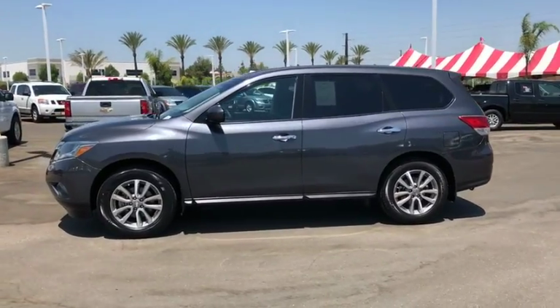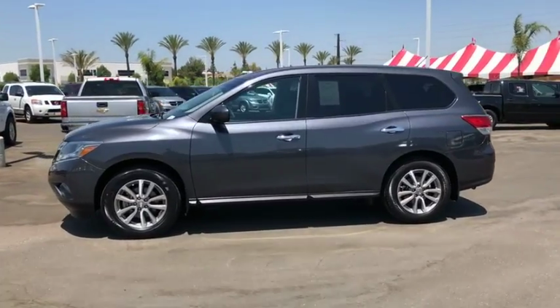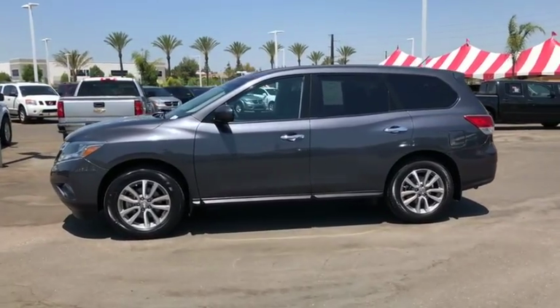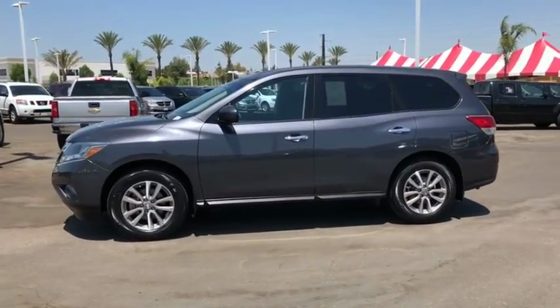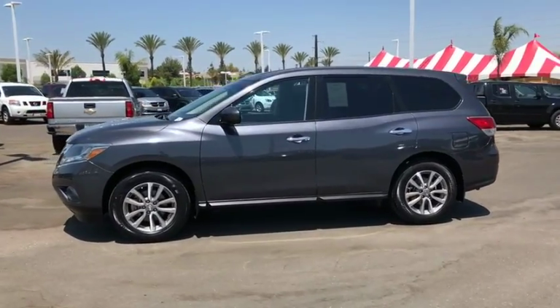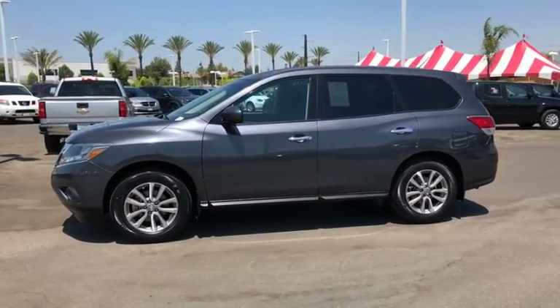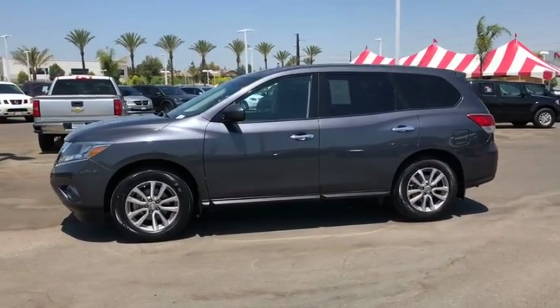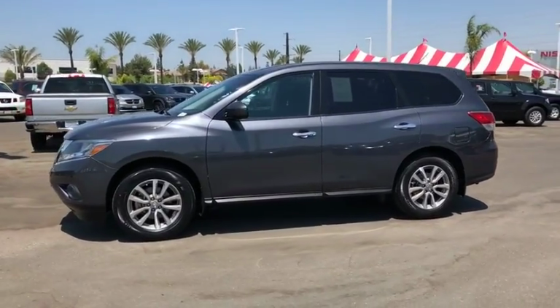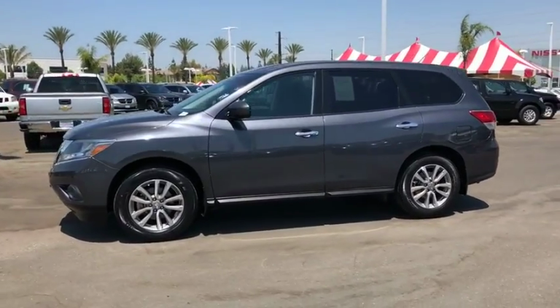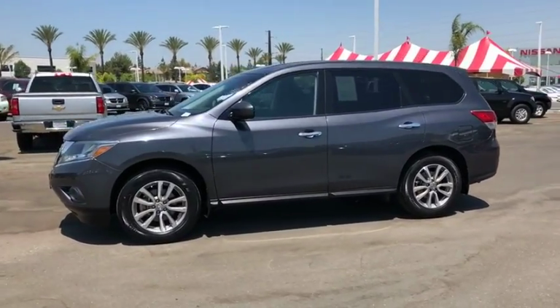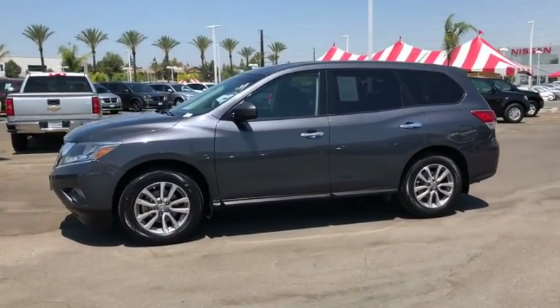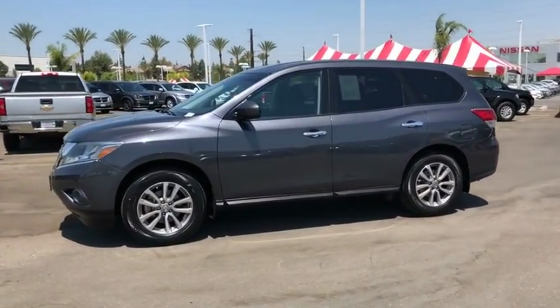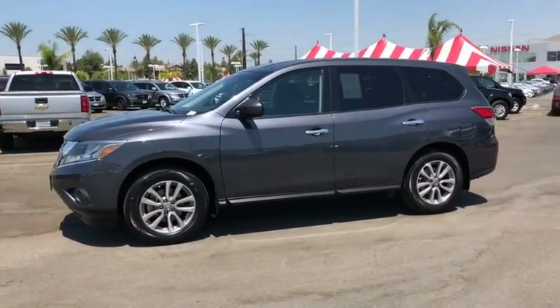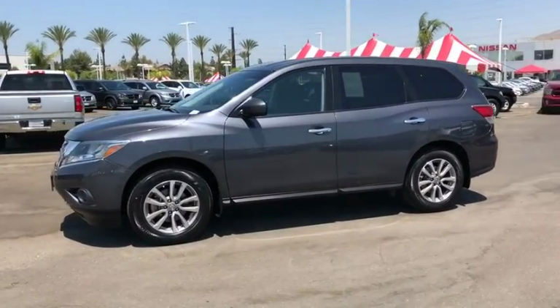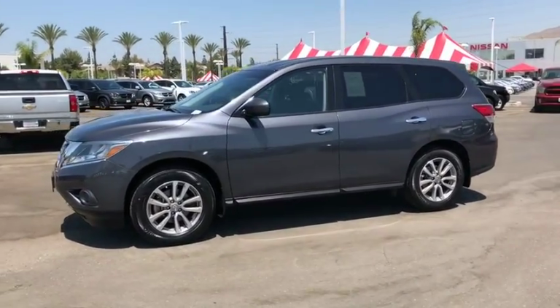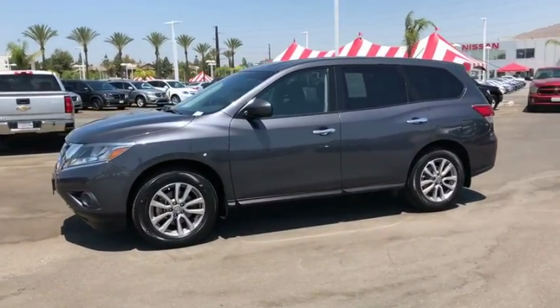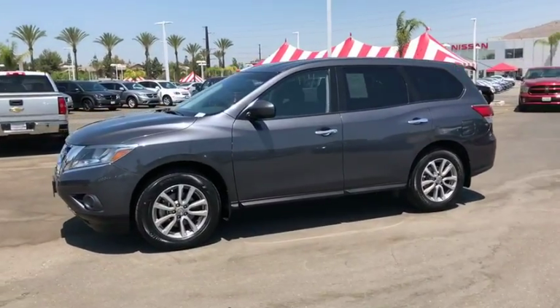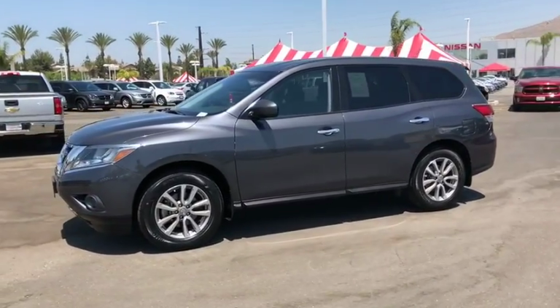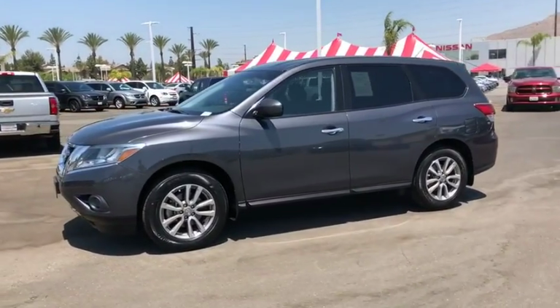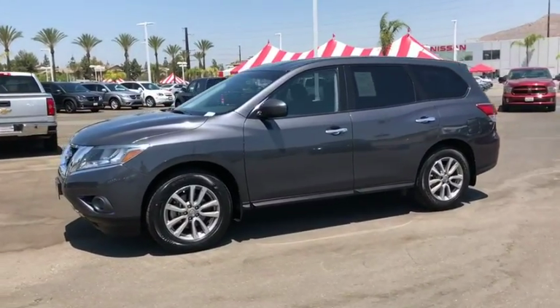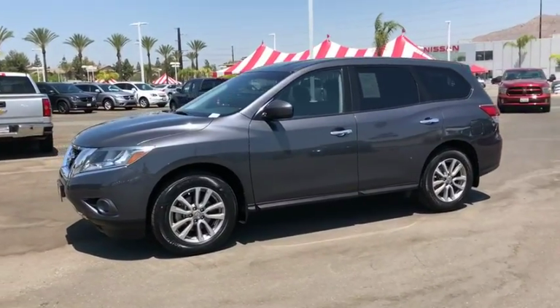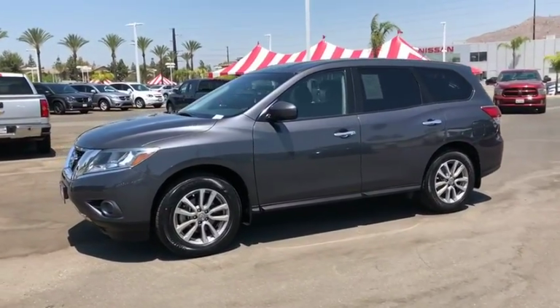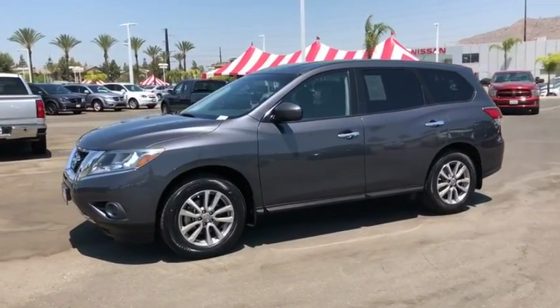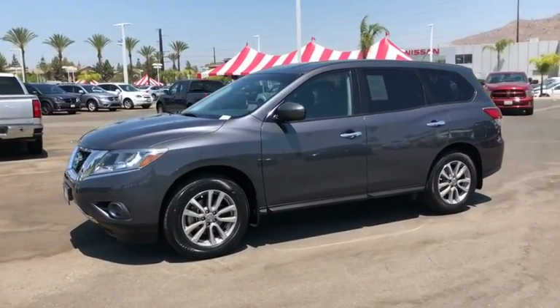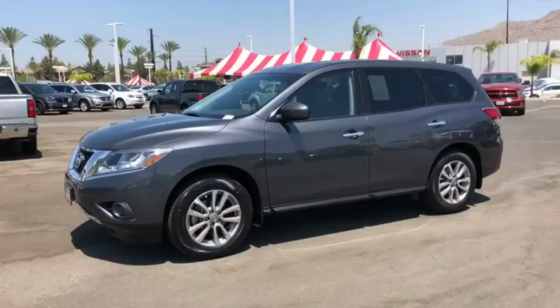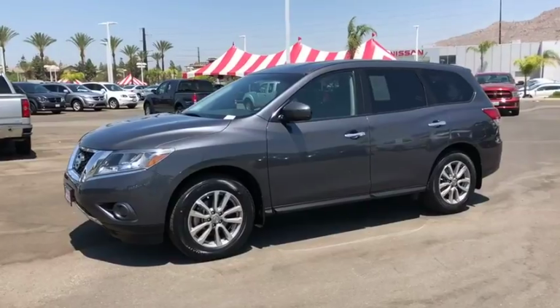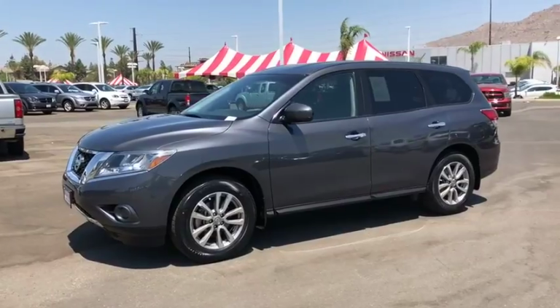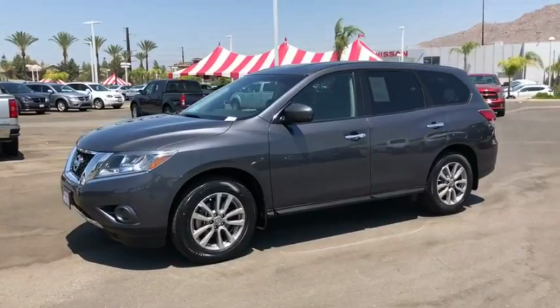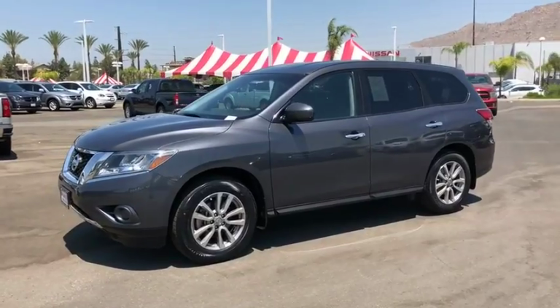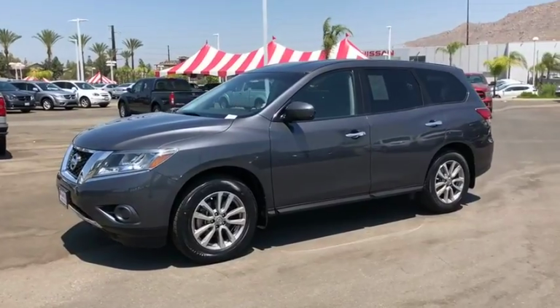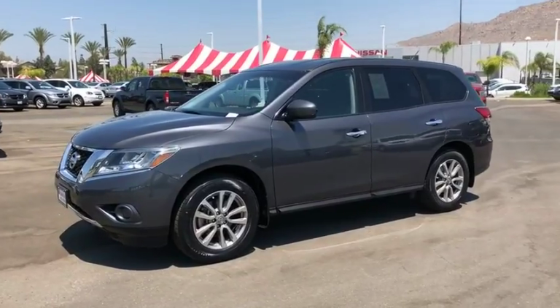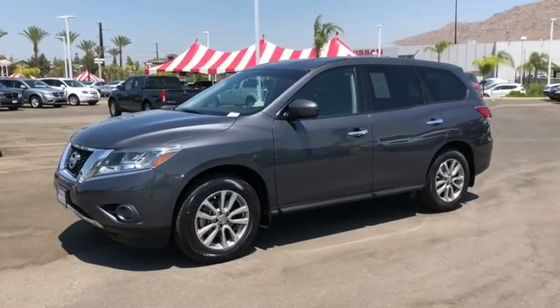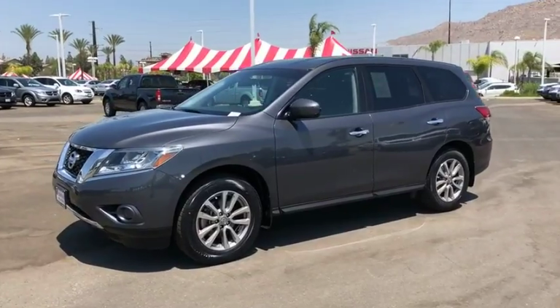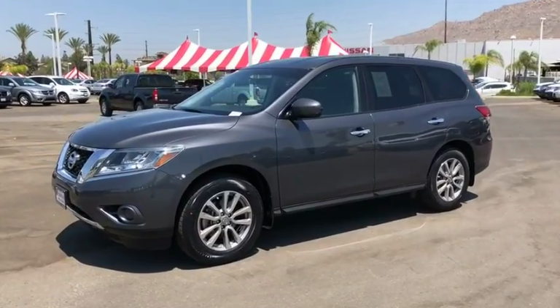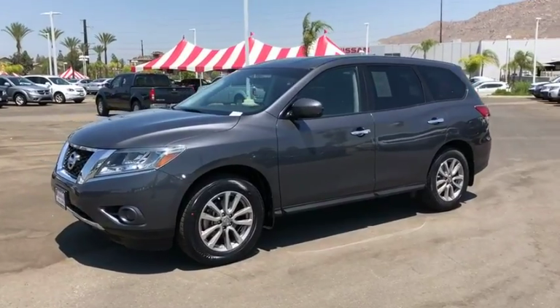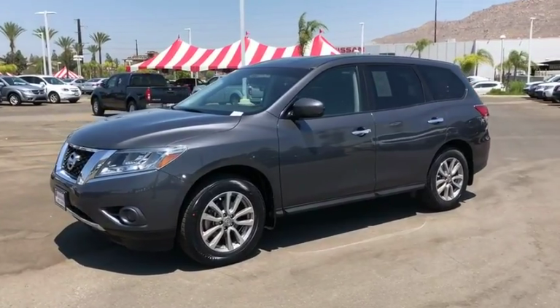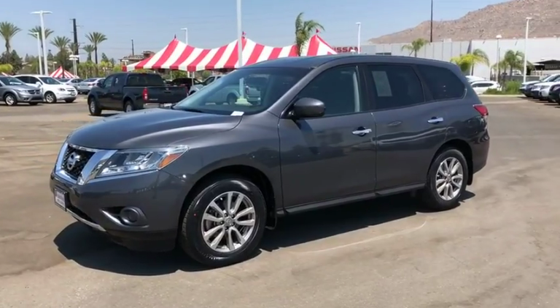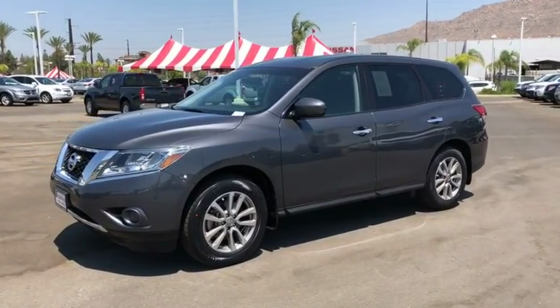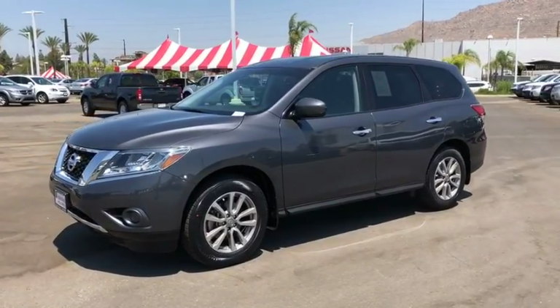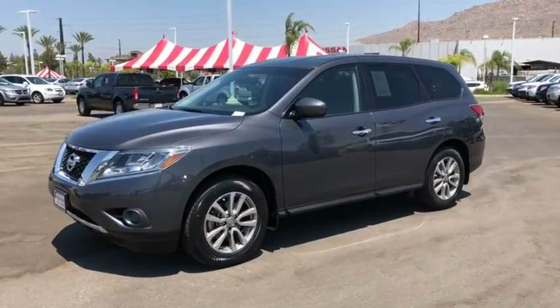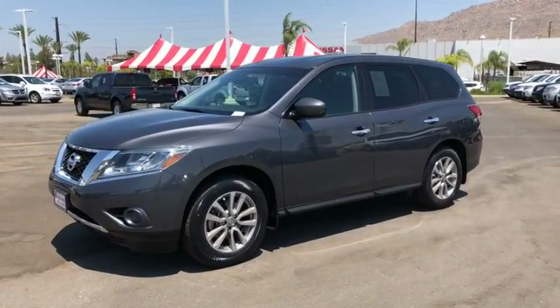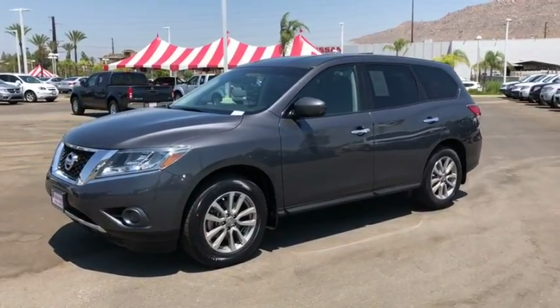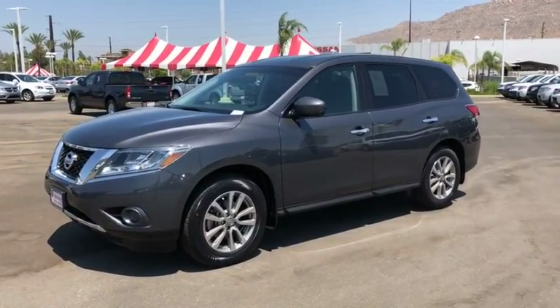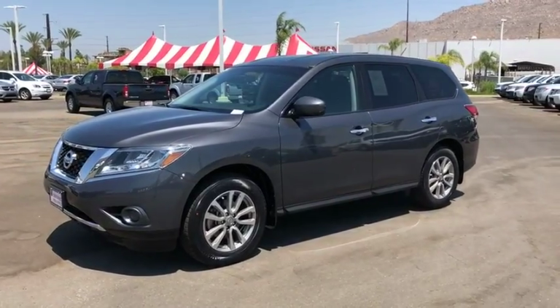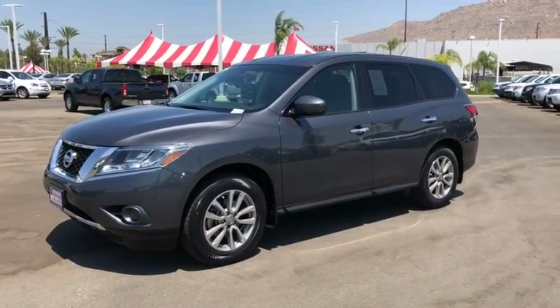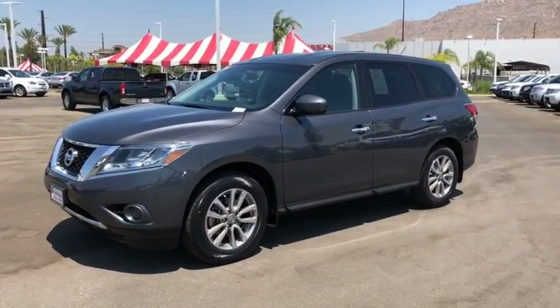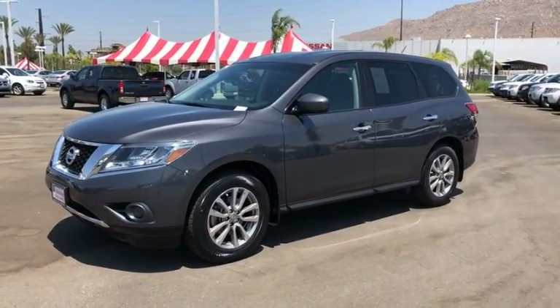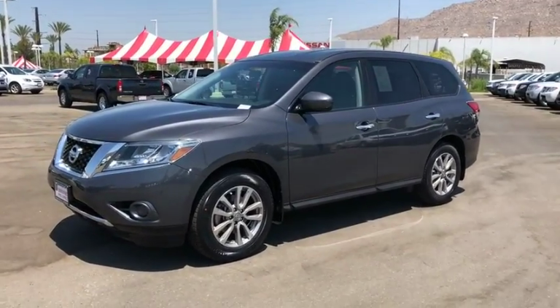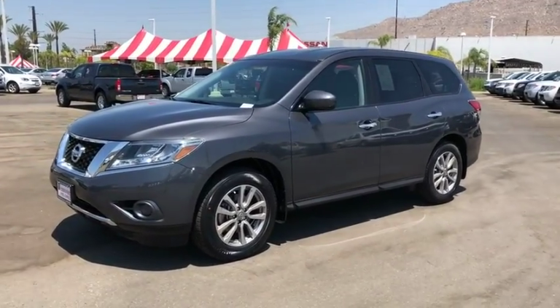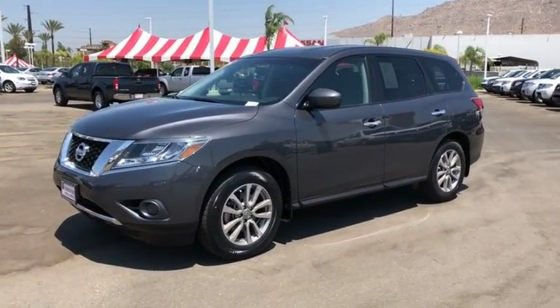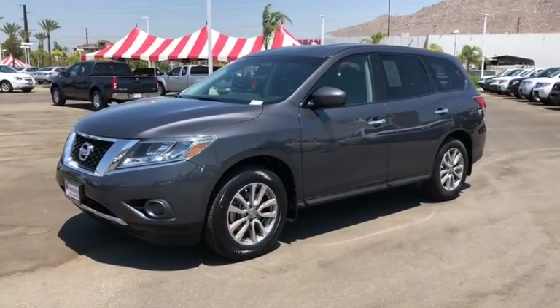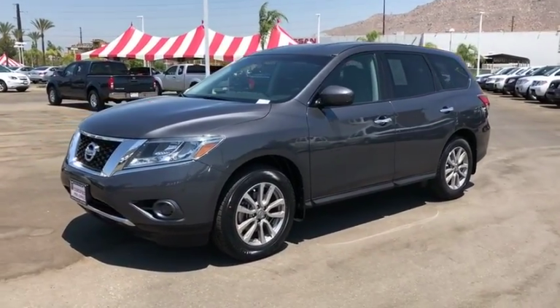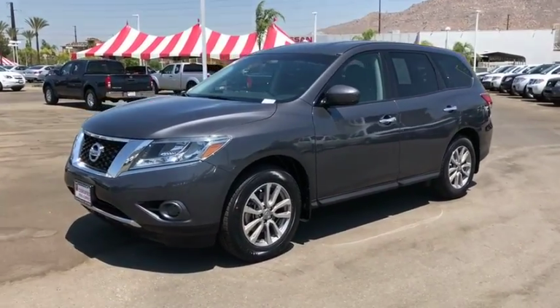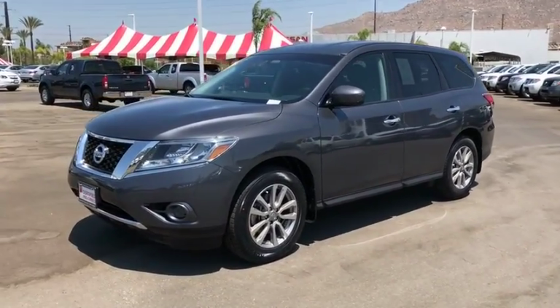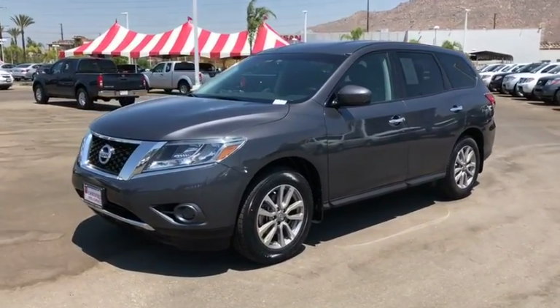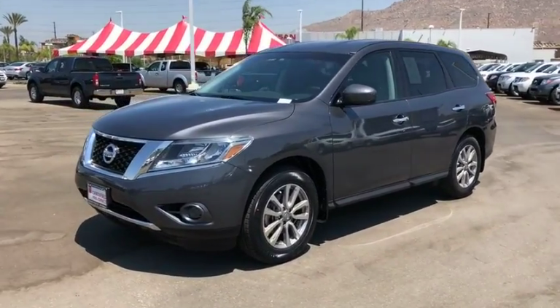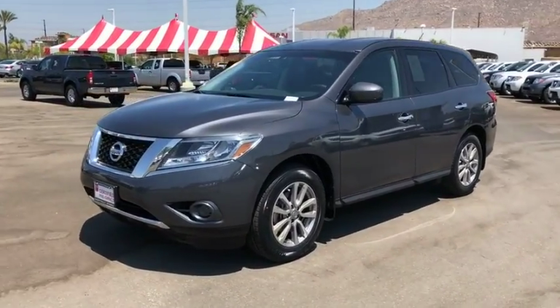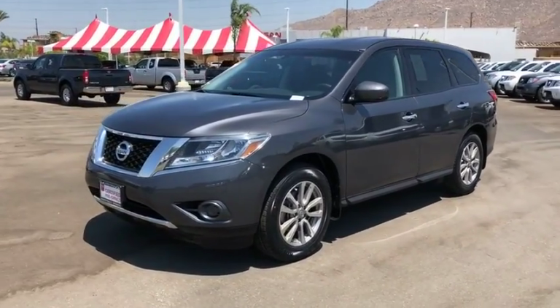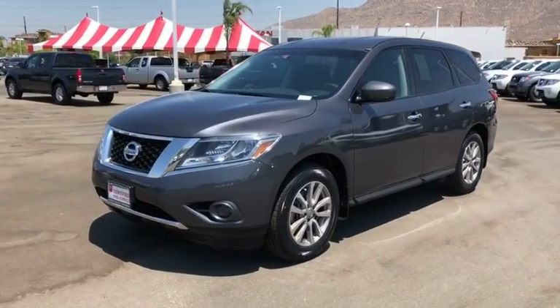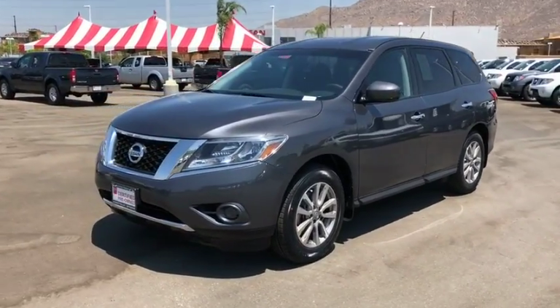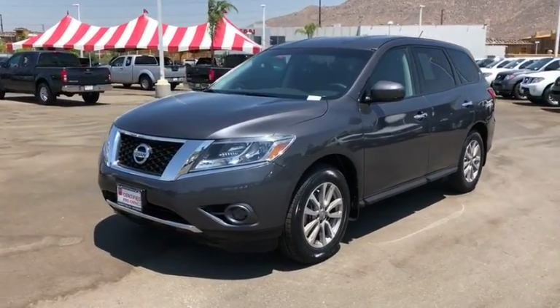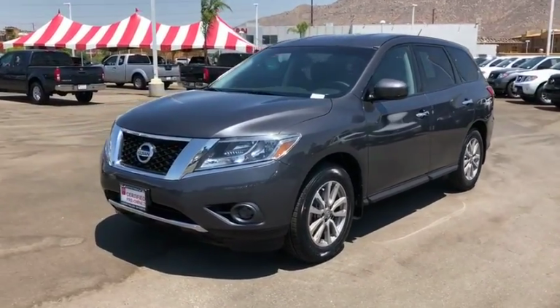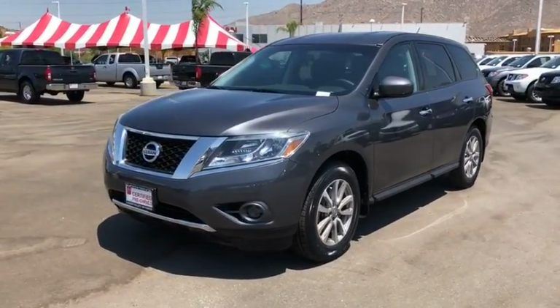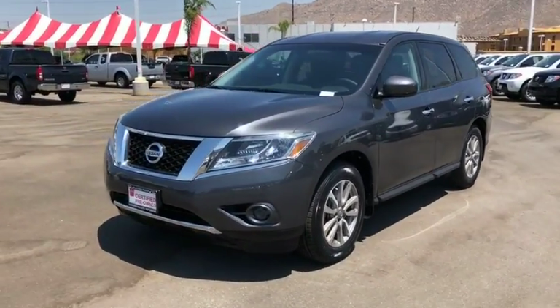Tachometer, overhead console, front reading lamps, tilt steering wheel, front bucket seats. Come see the car for yourself.